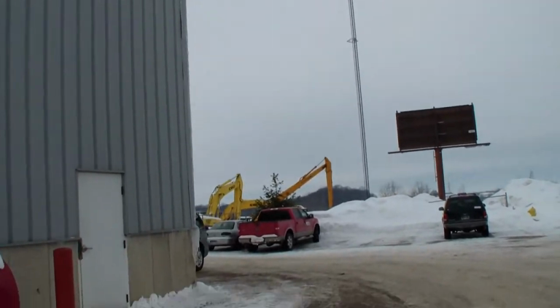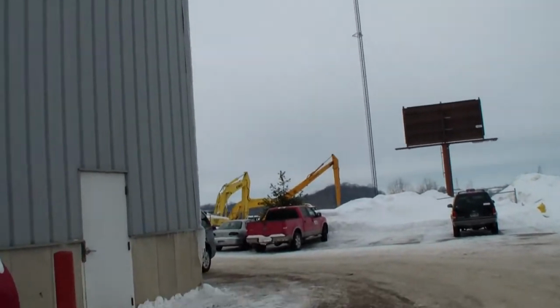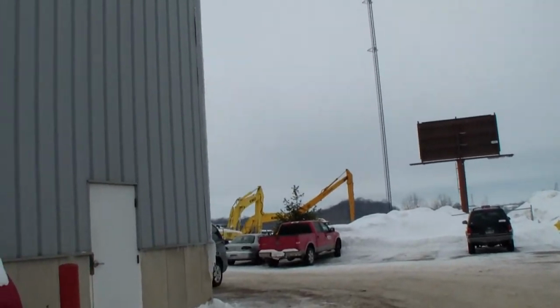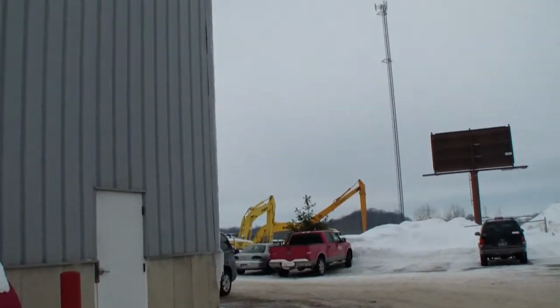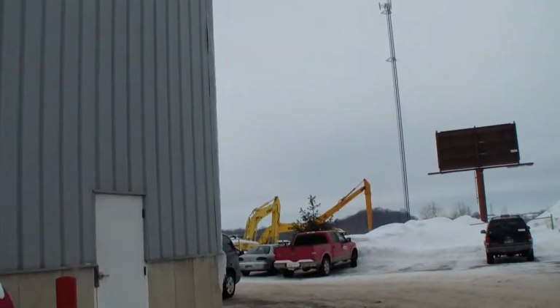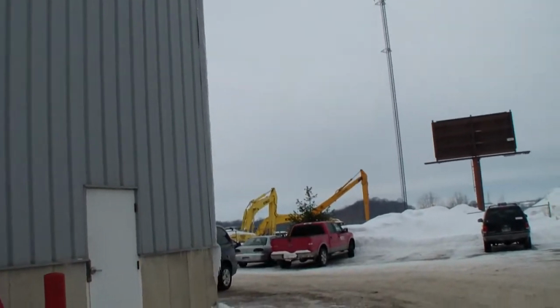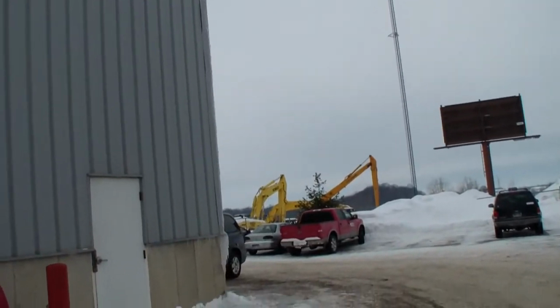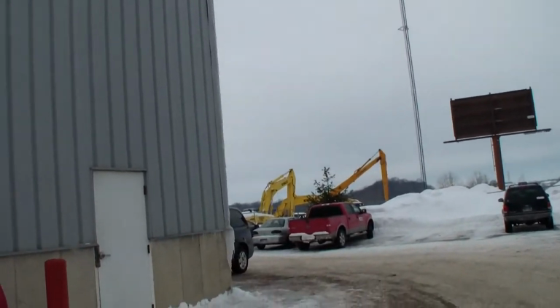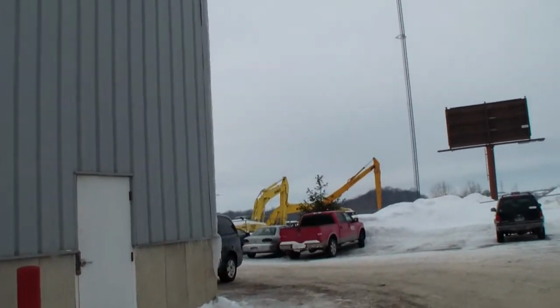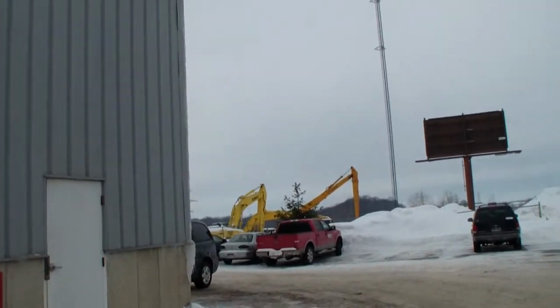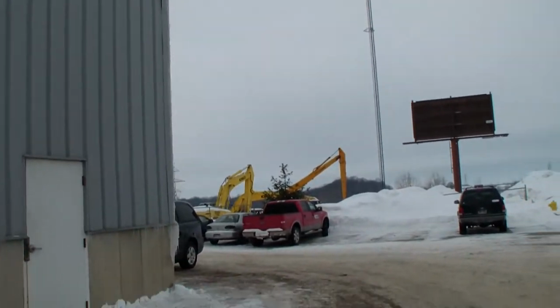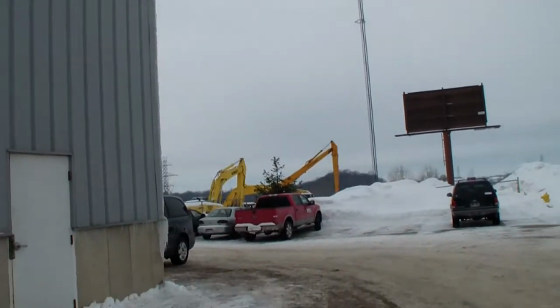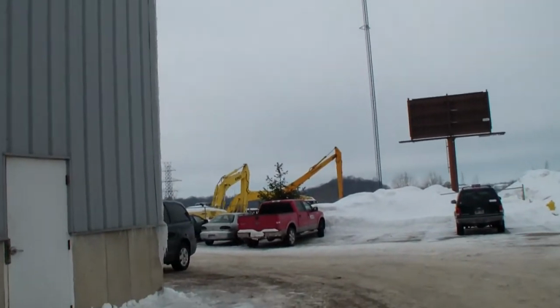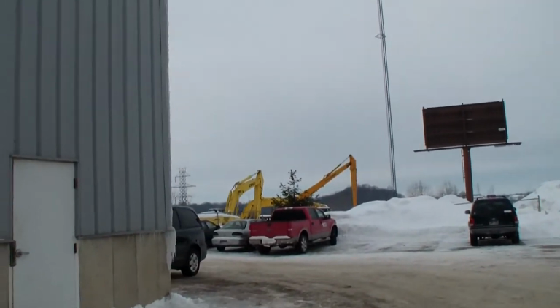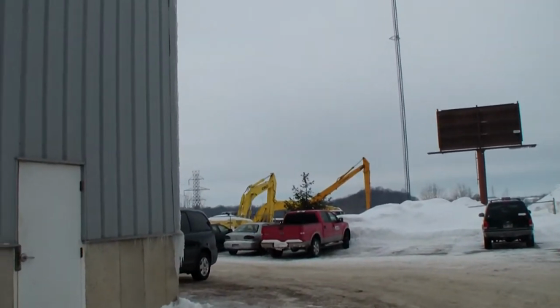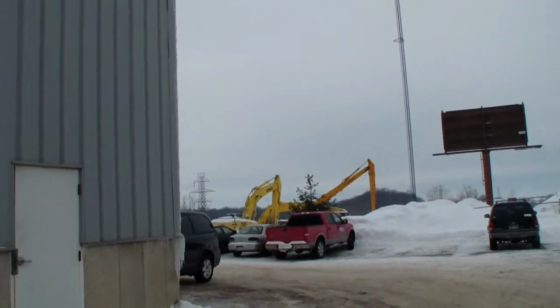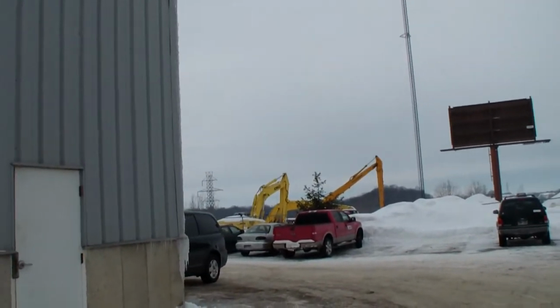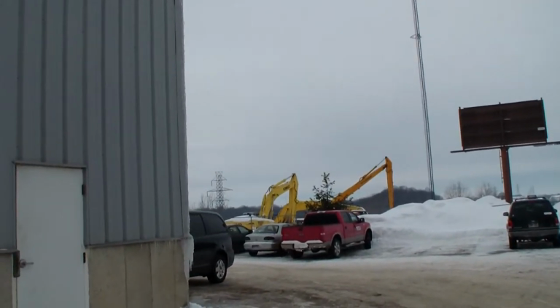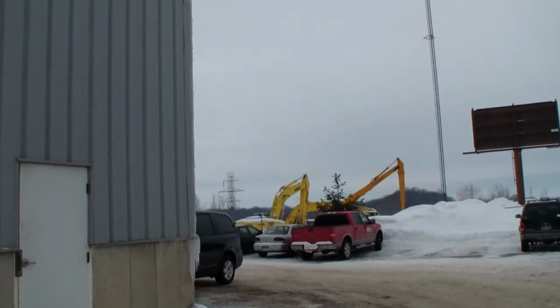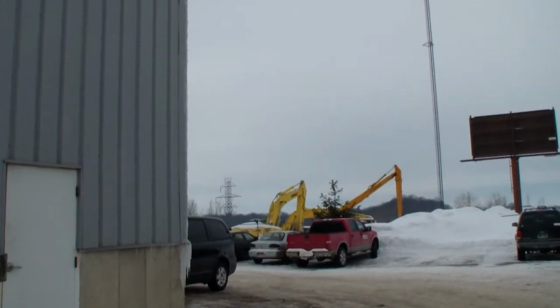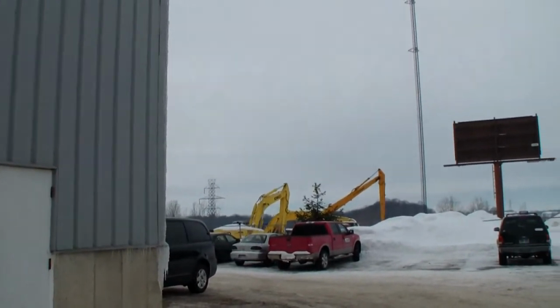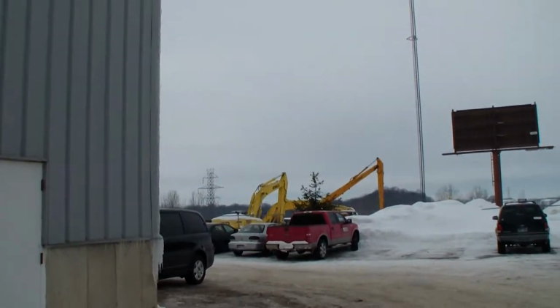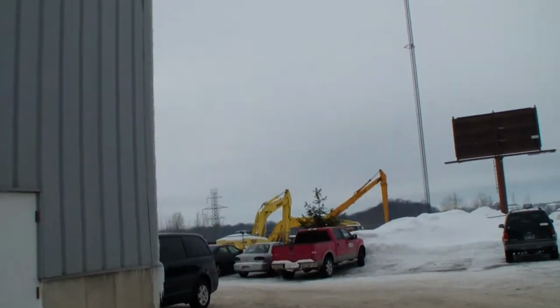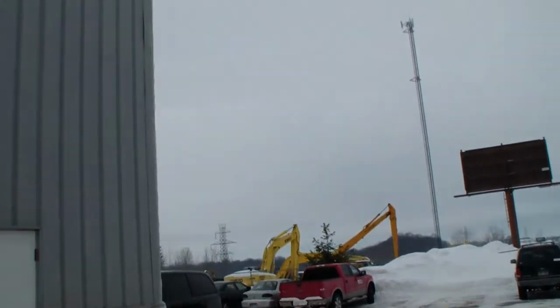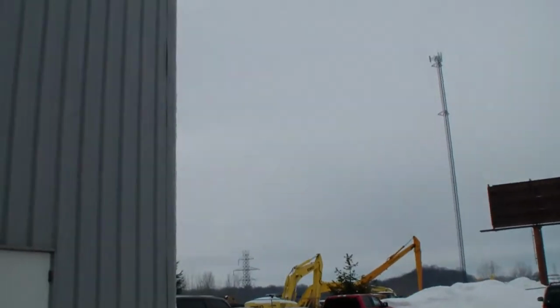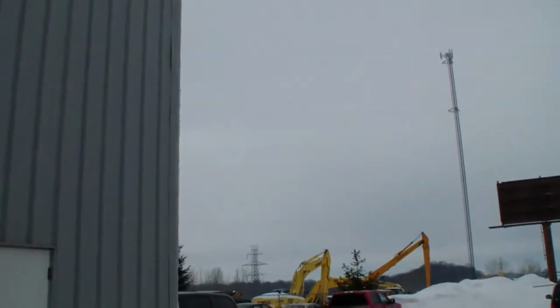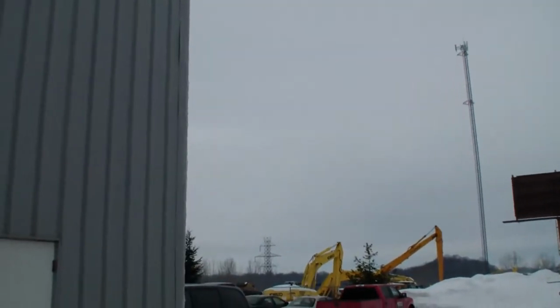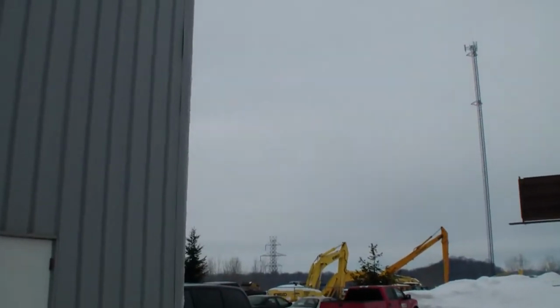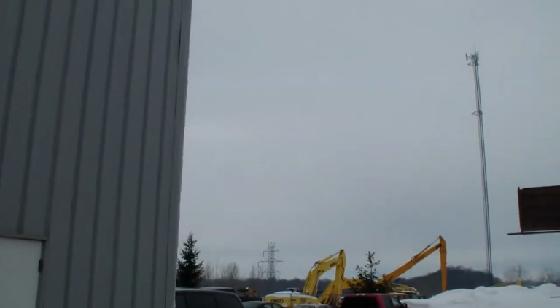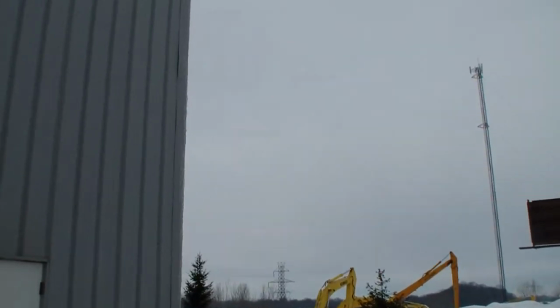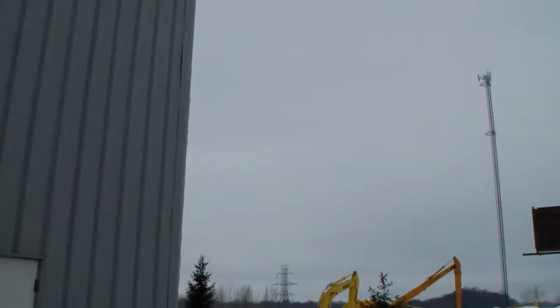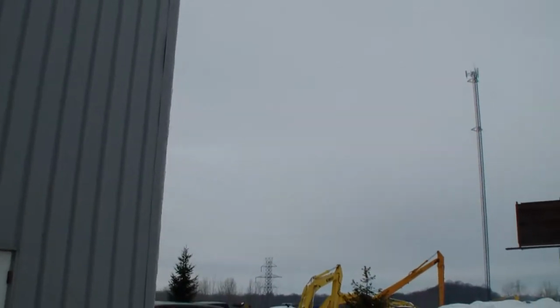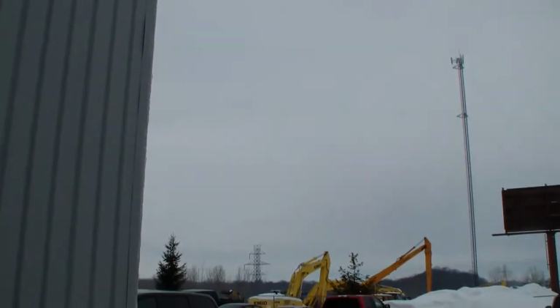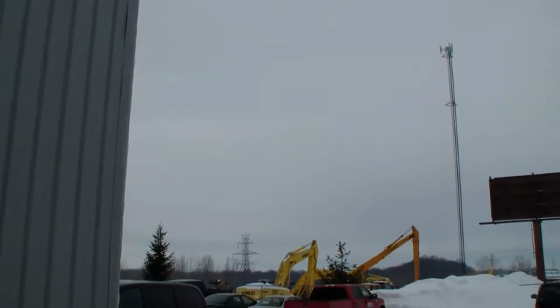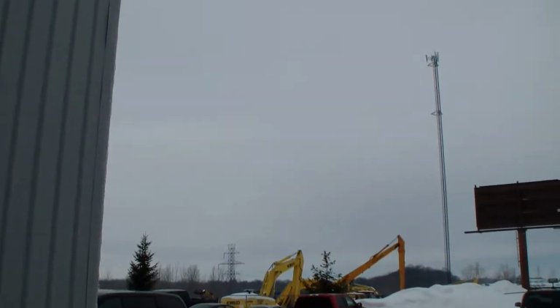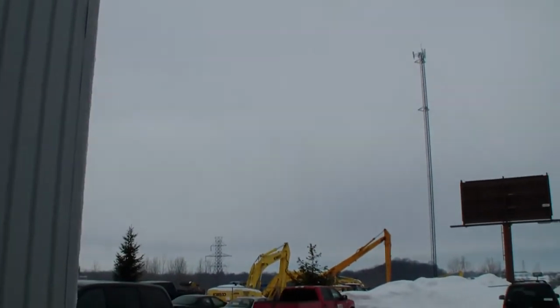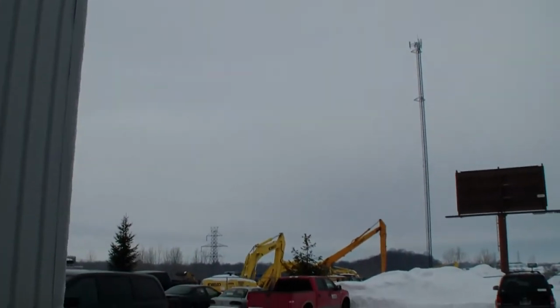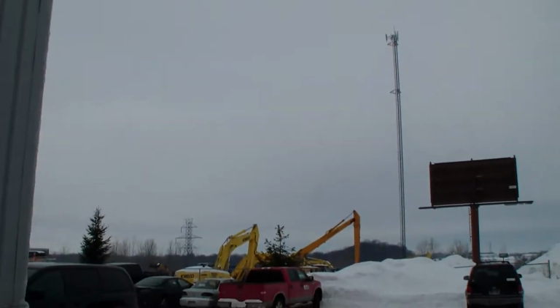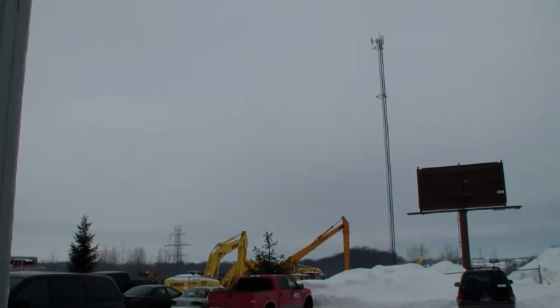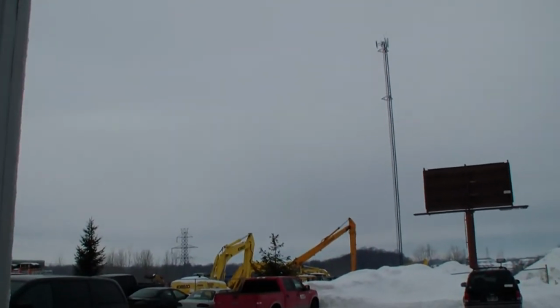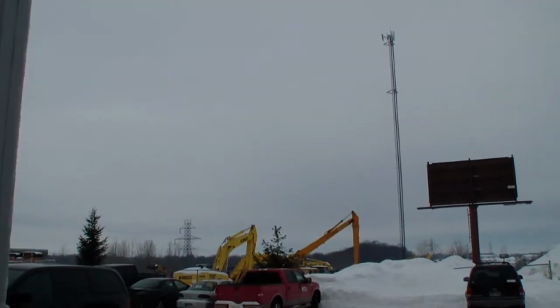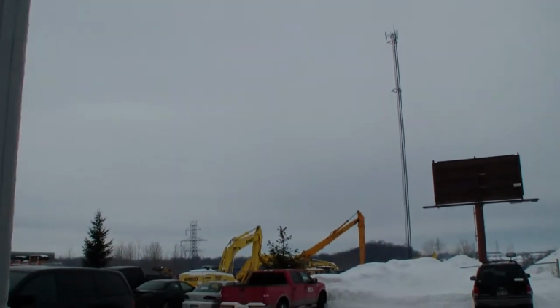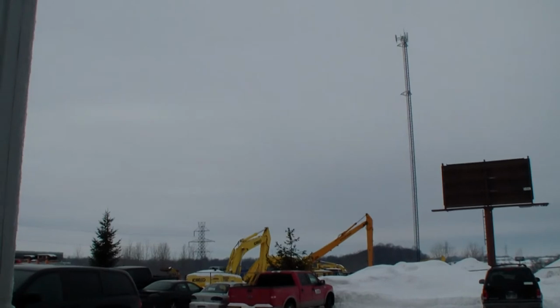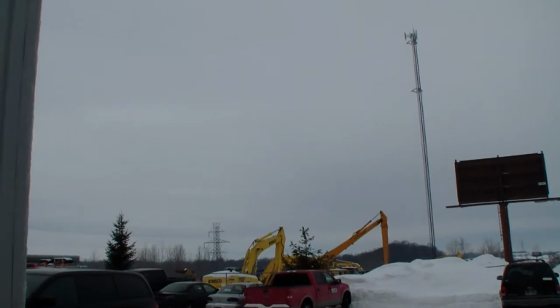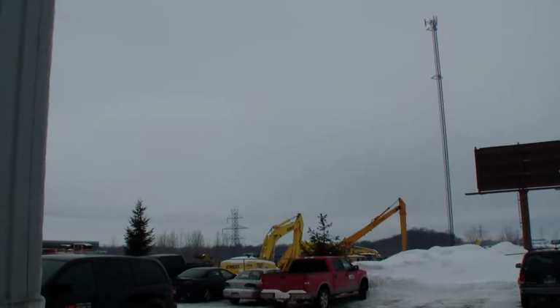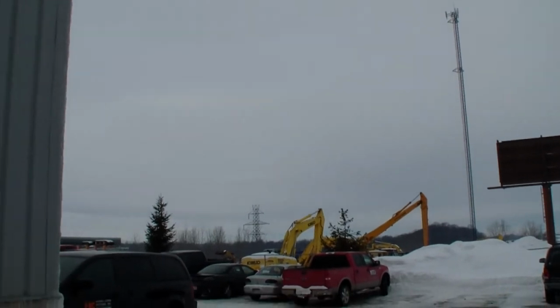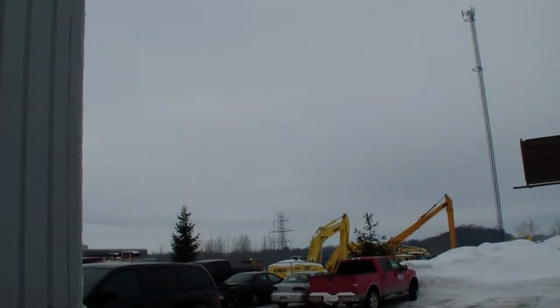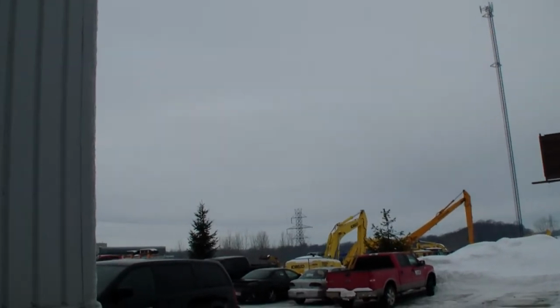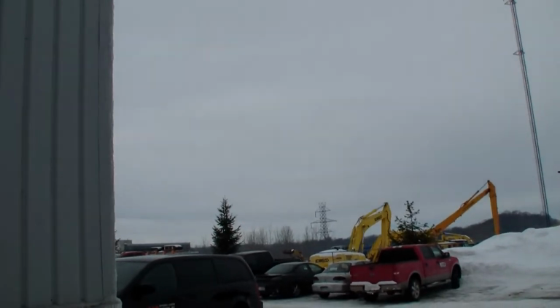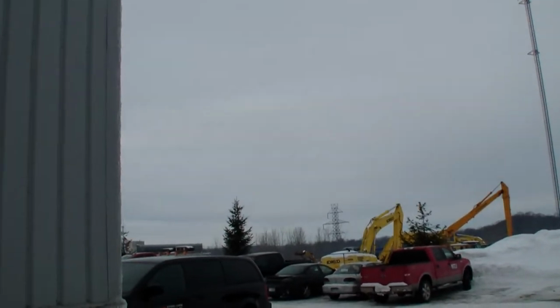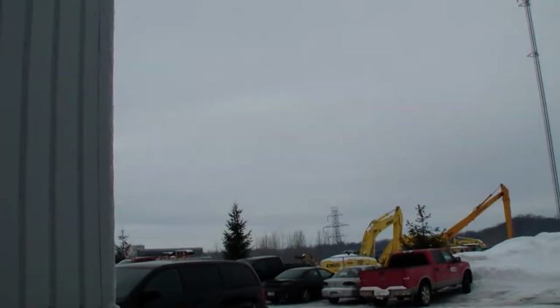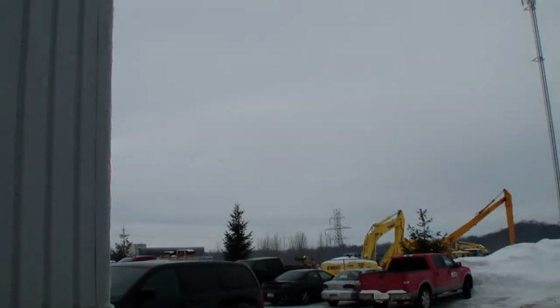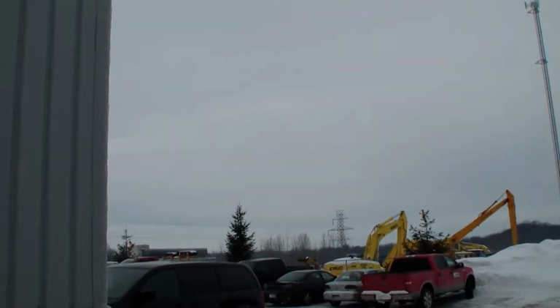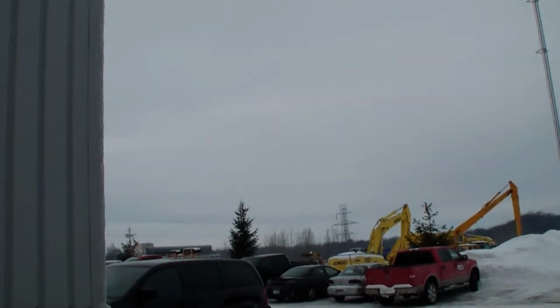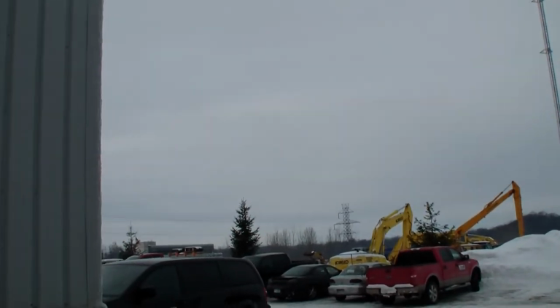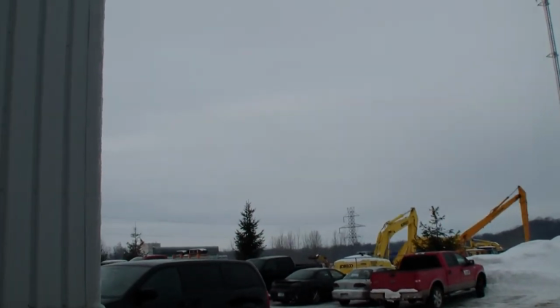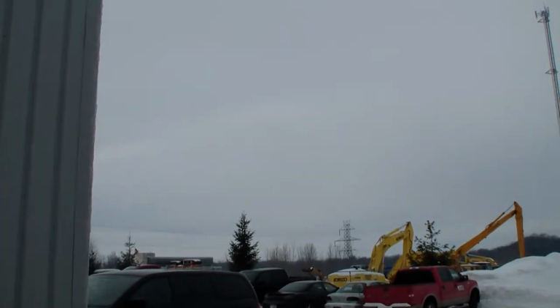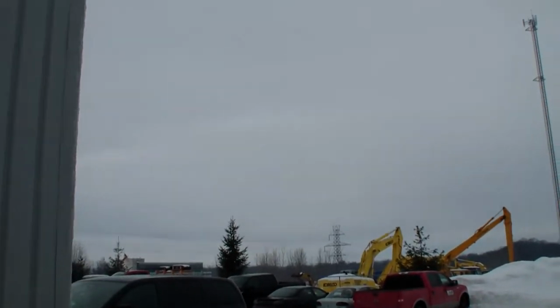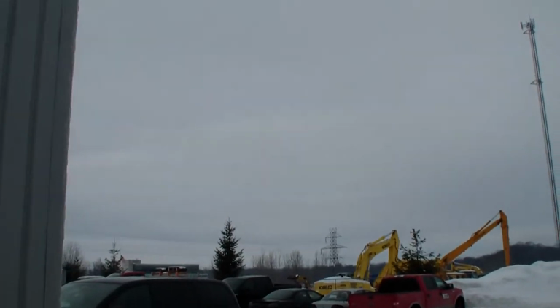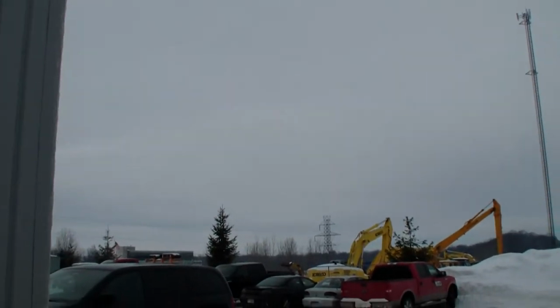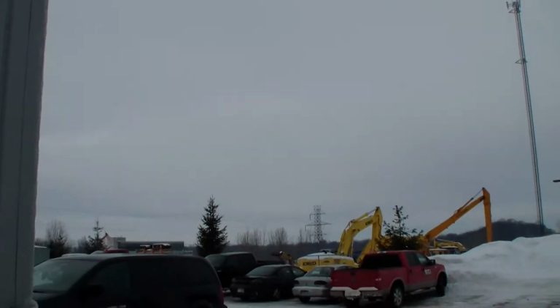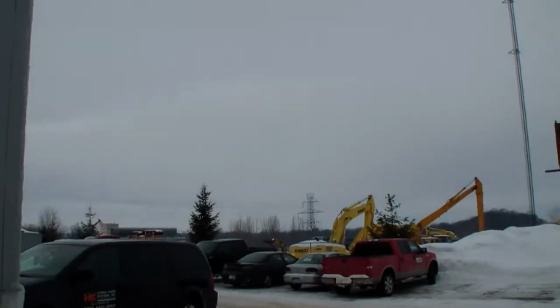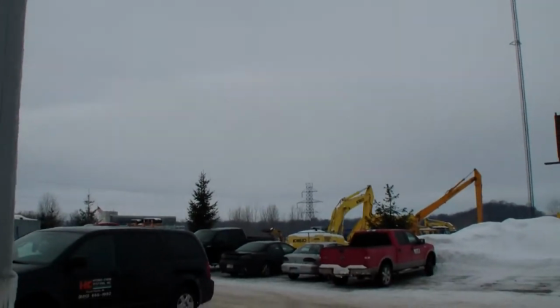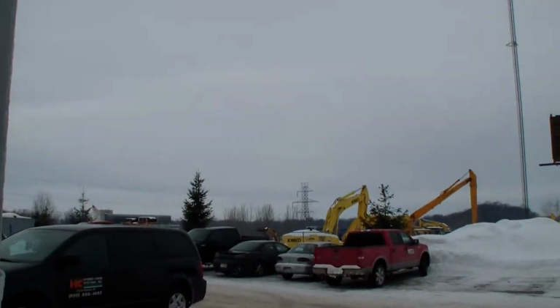You can just see all the equipment goes on and on and on. There's a whole yard down there that you can't see because of the snow drifts.